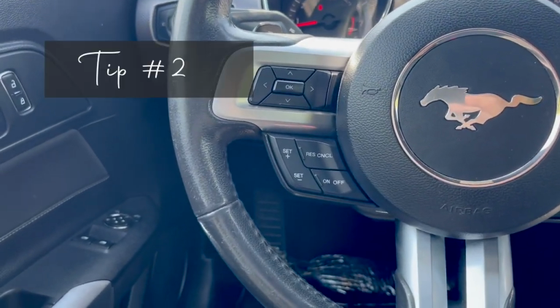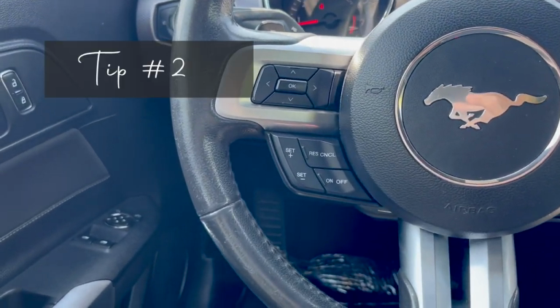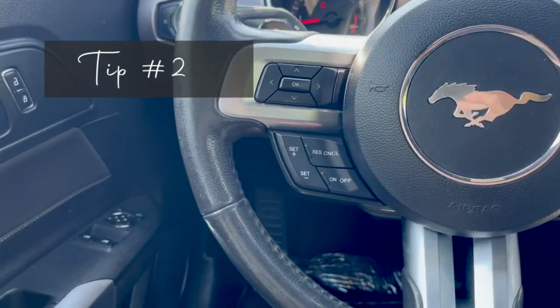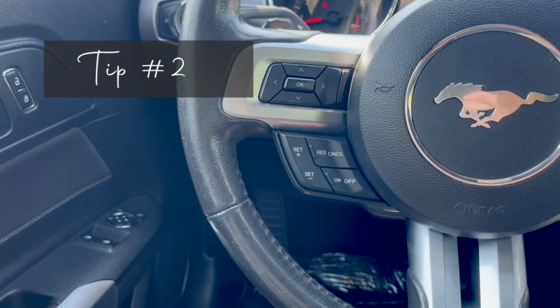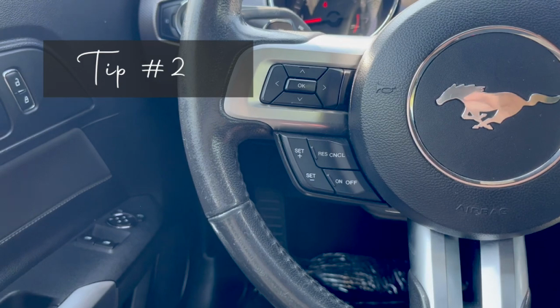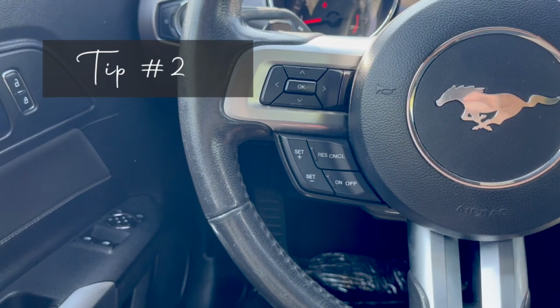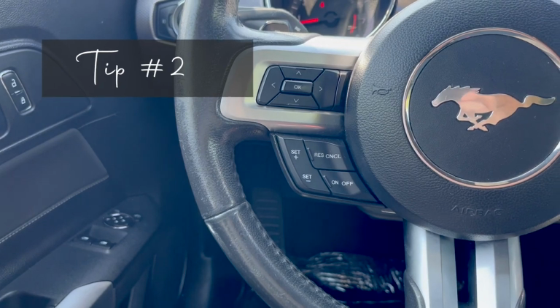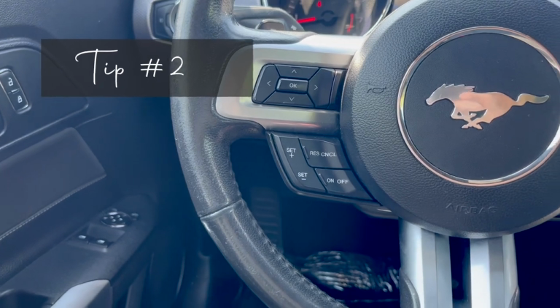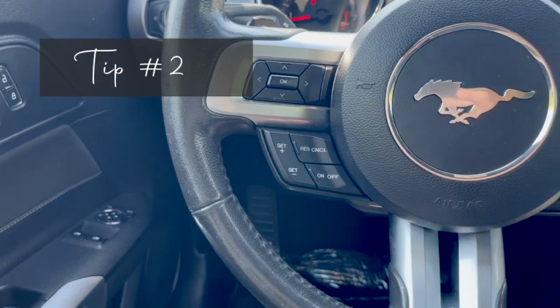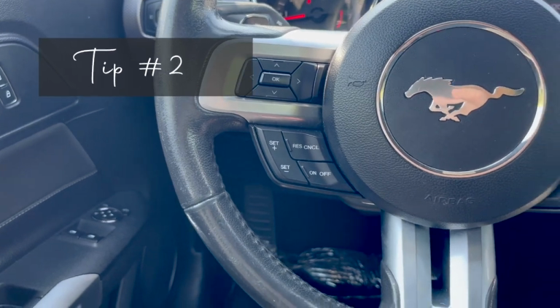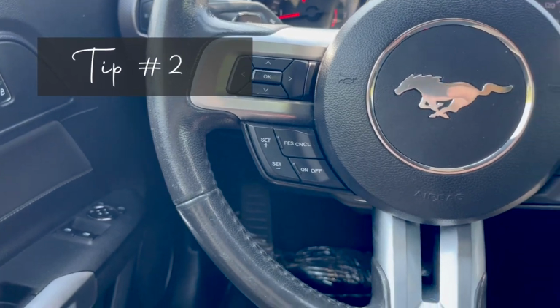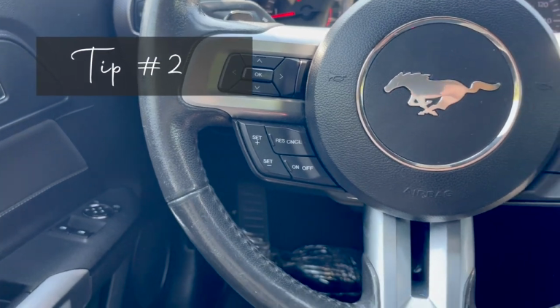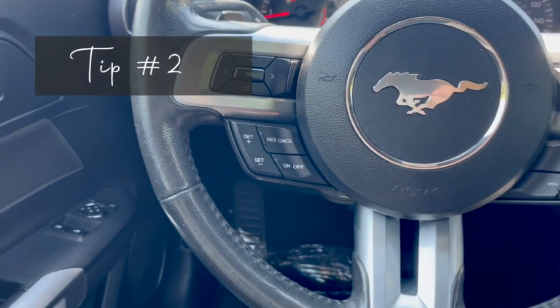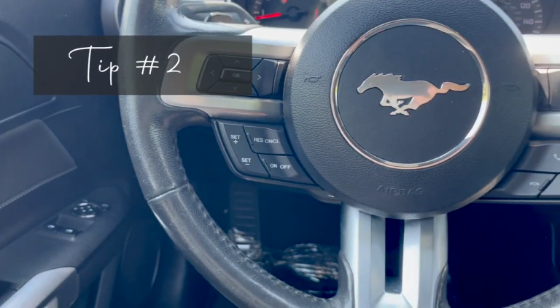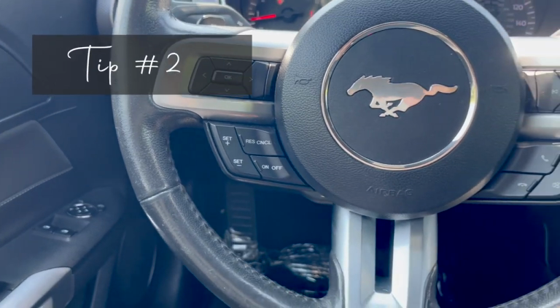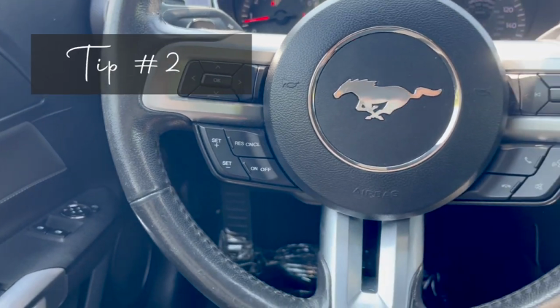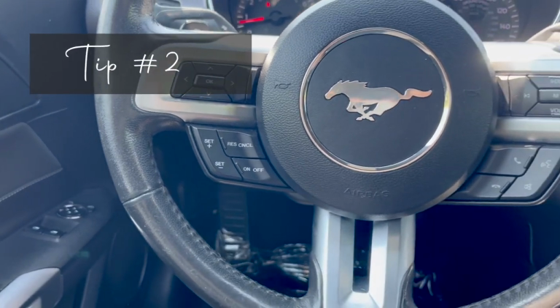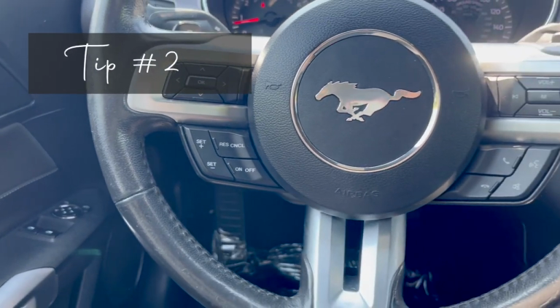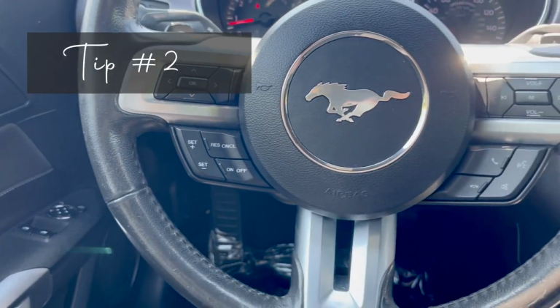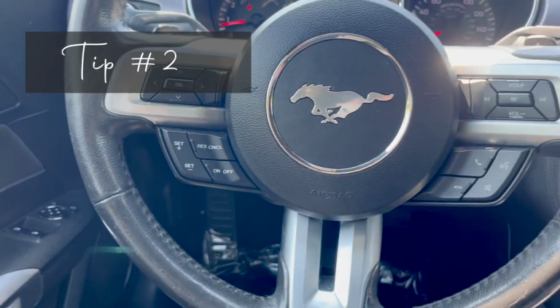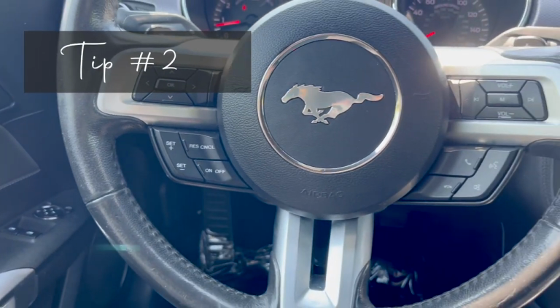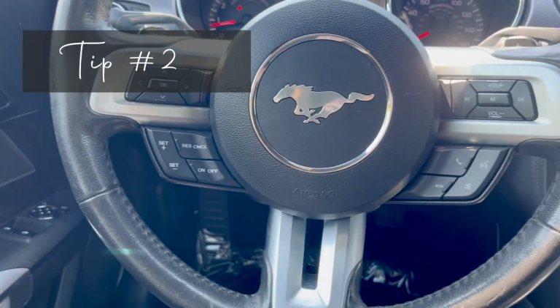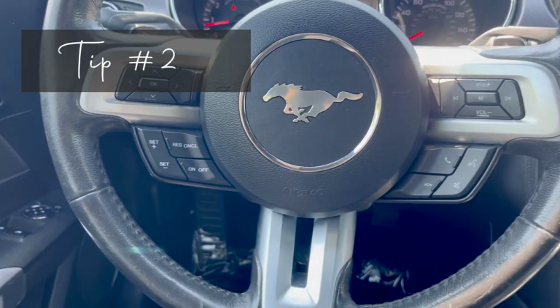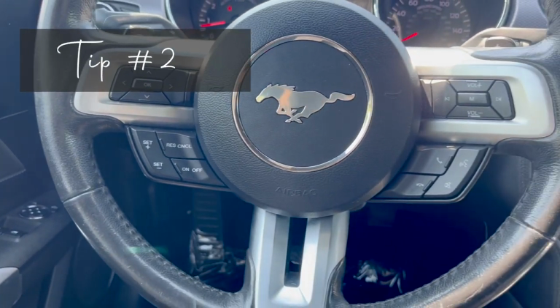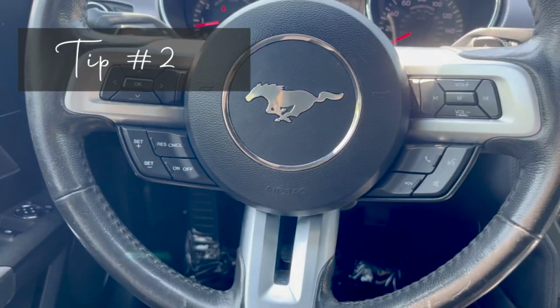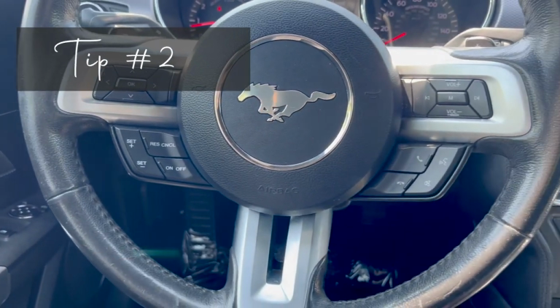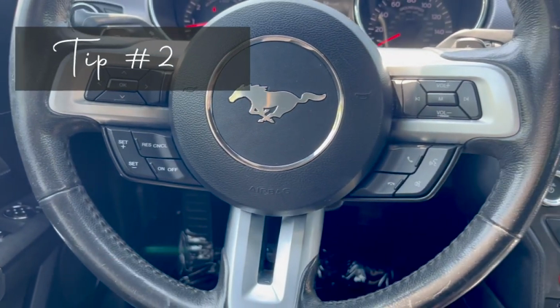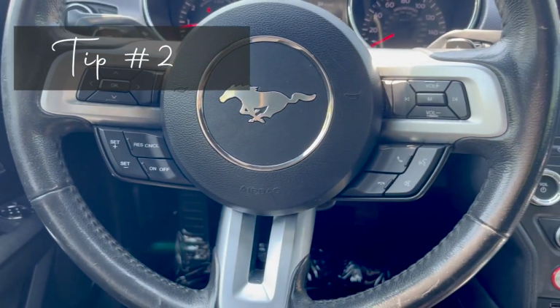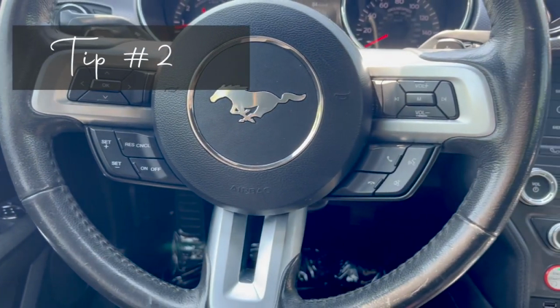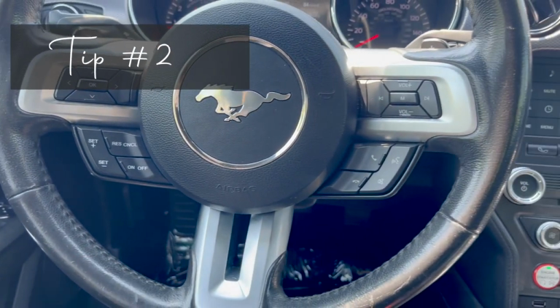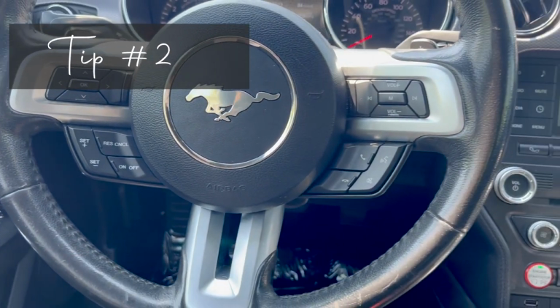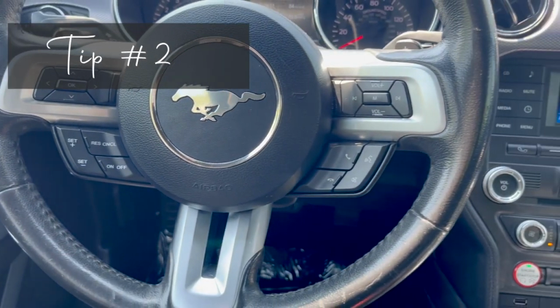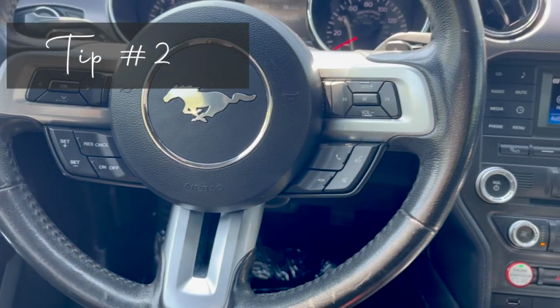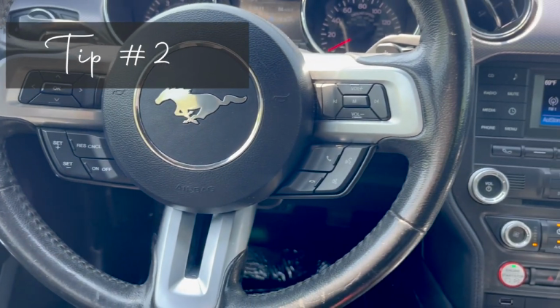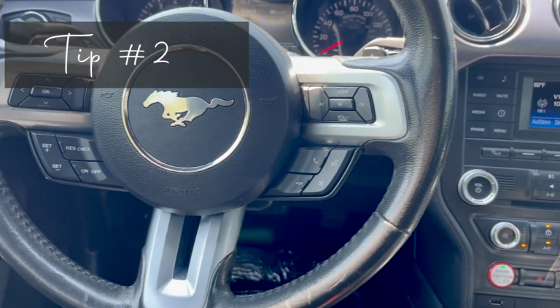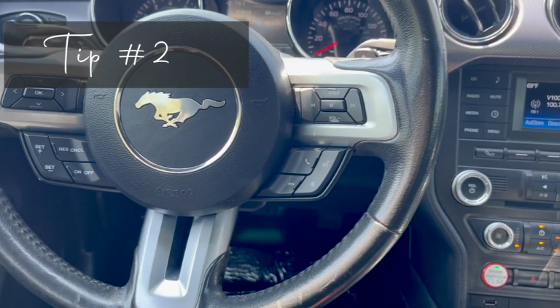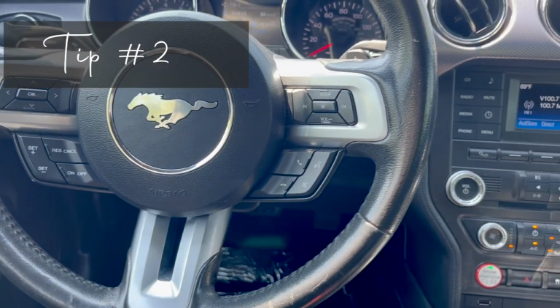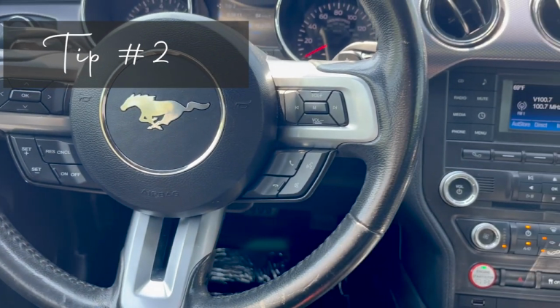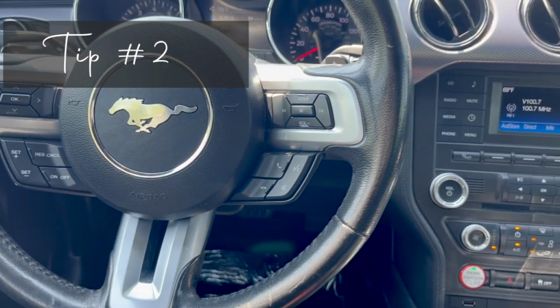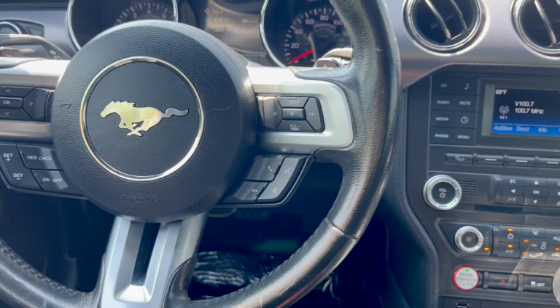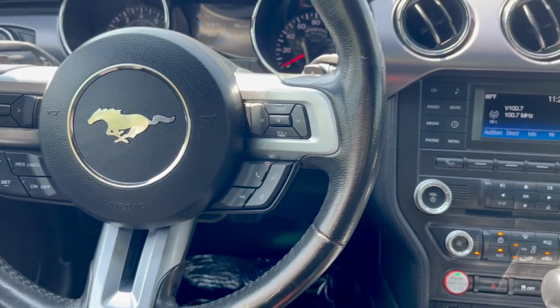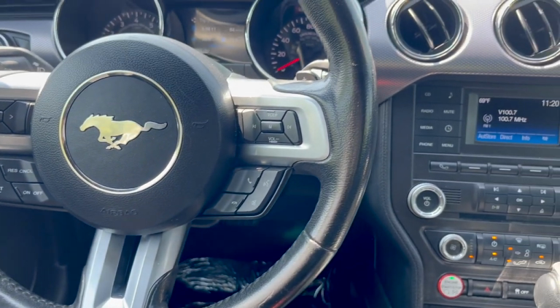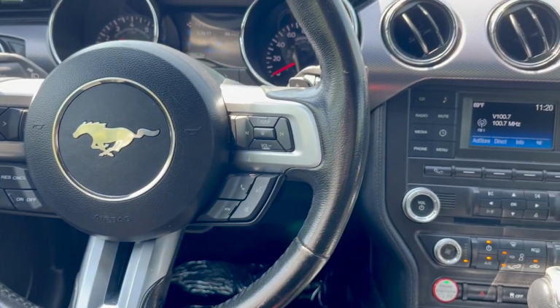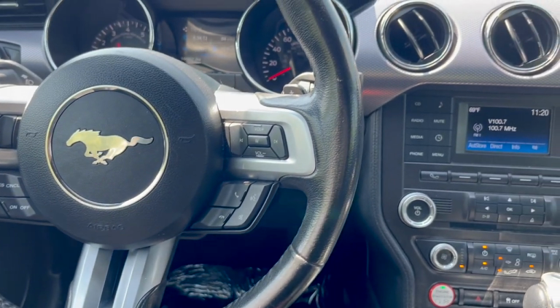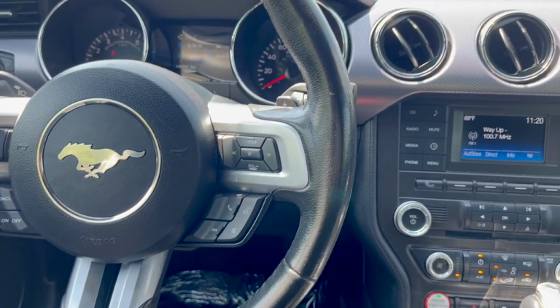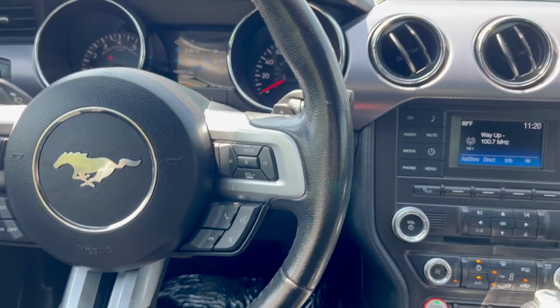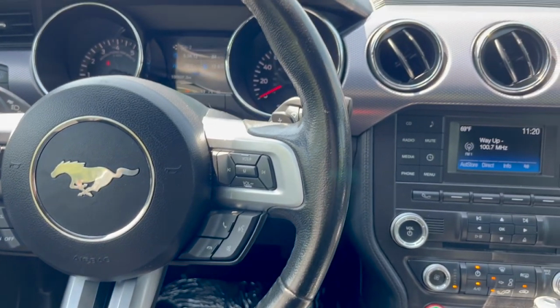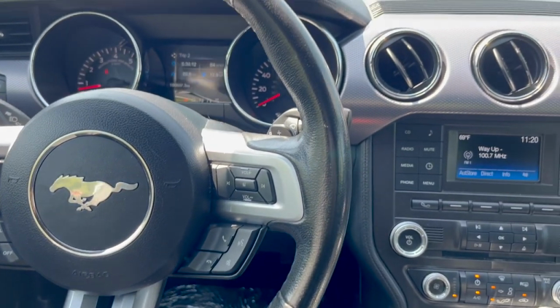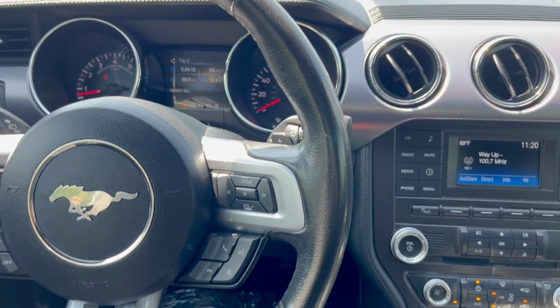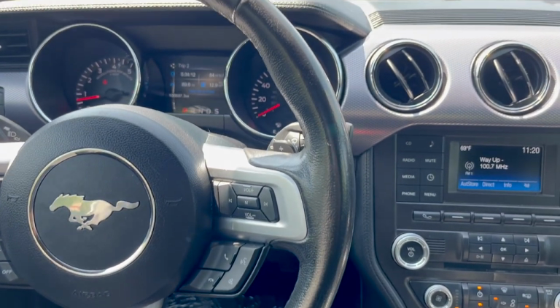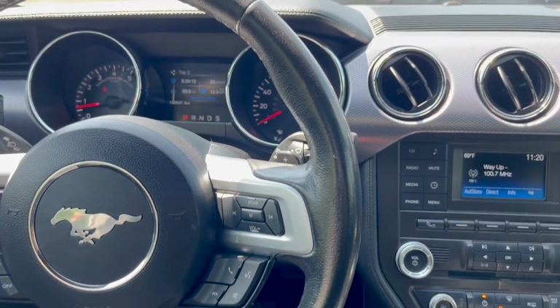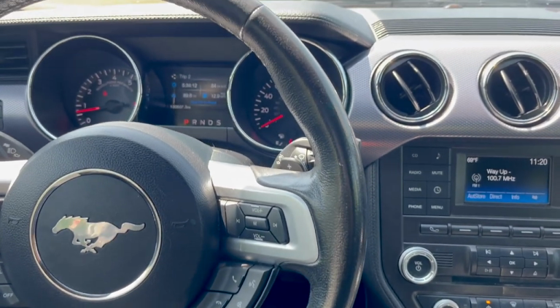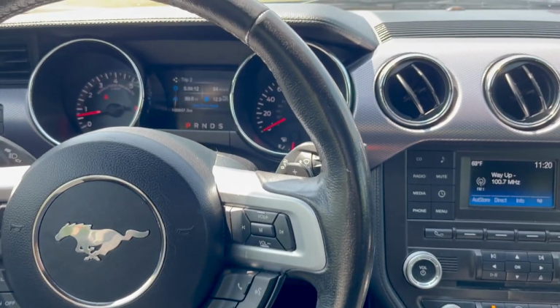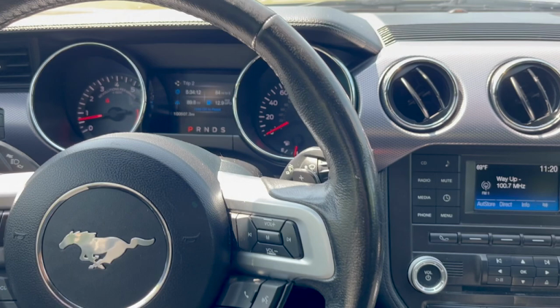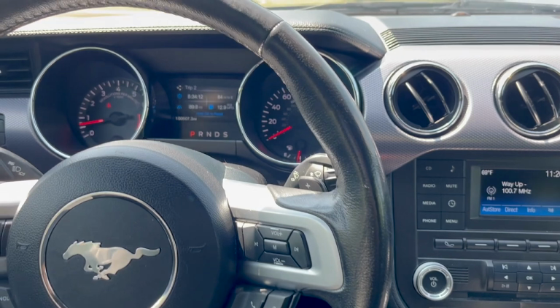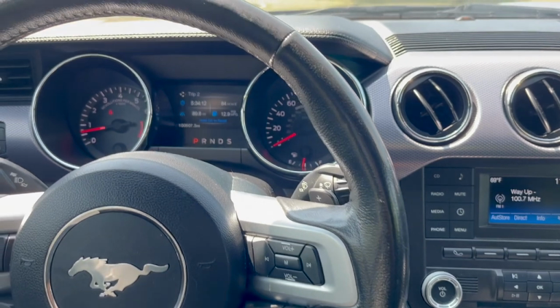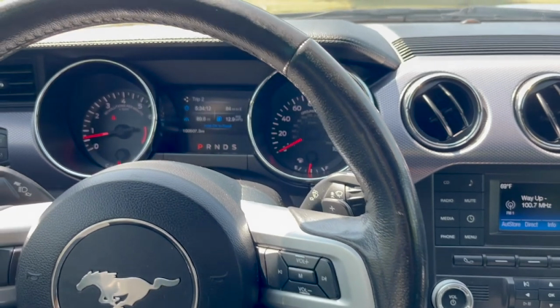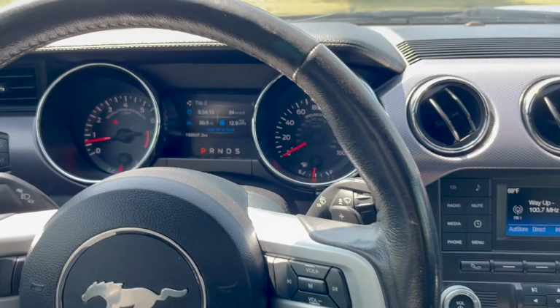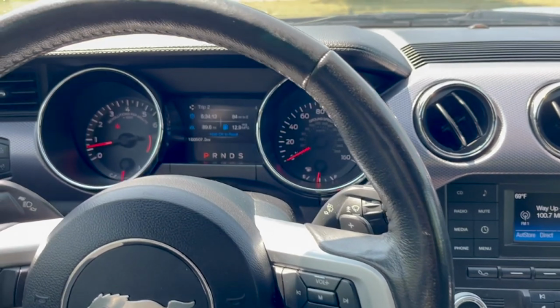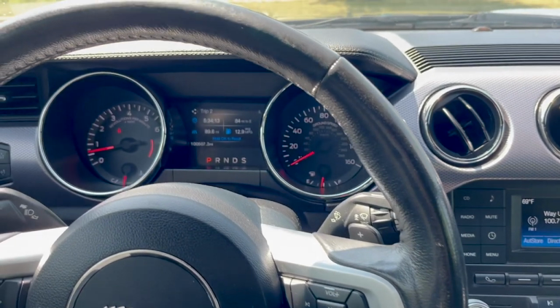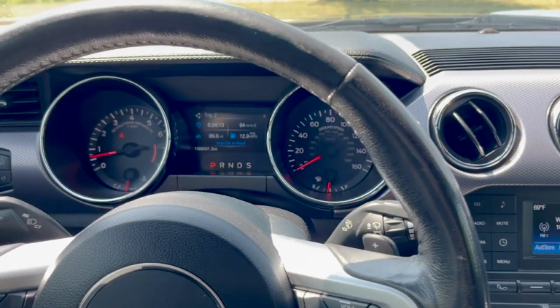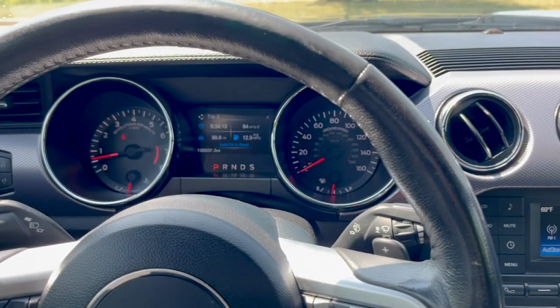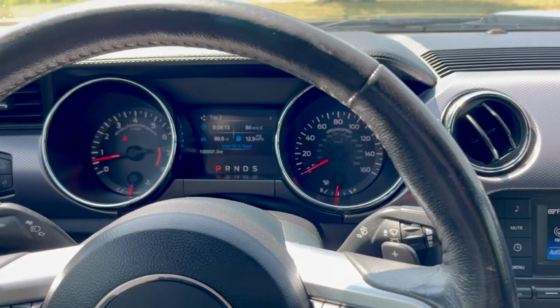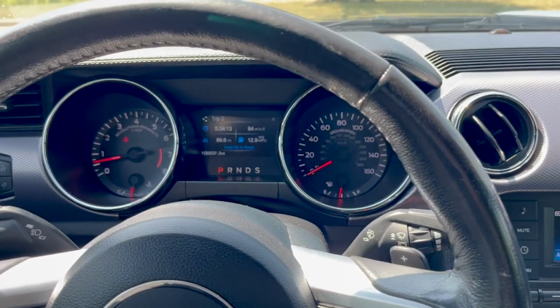Get a feel for how comfortable you are in the vehicle. This can include driving, parking, and backing up.